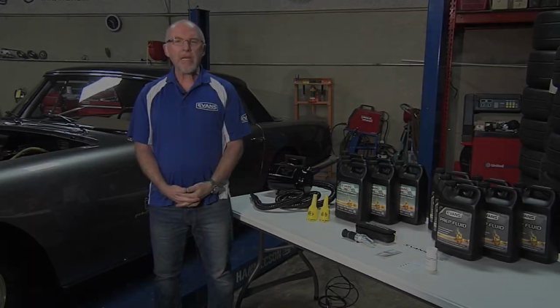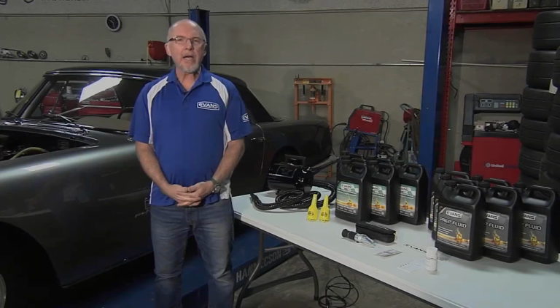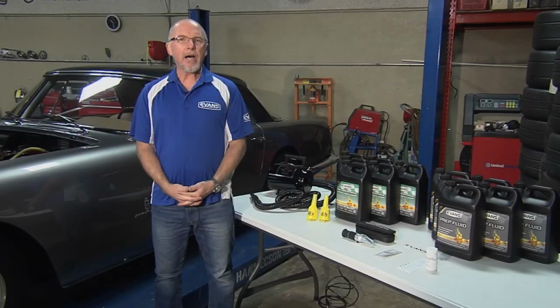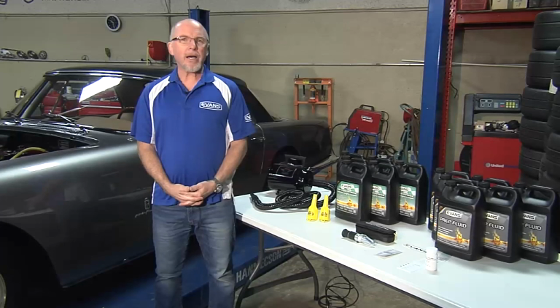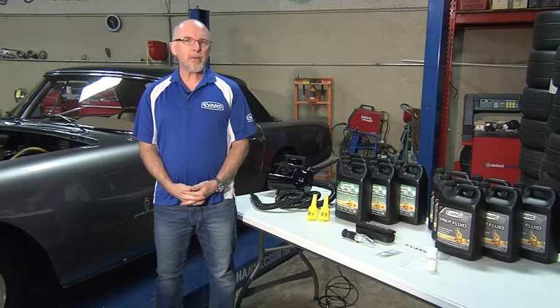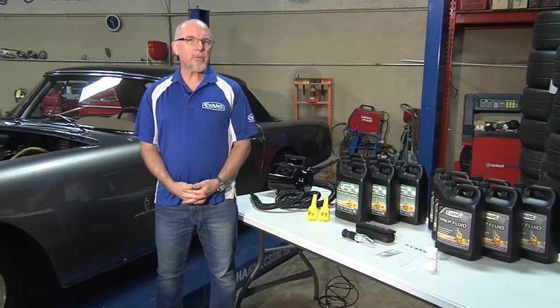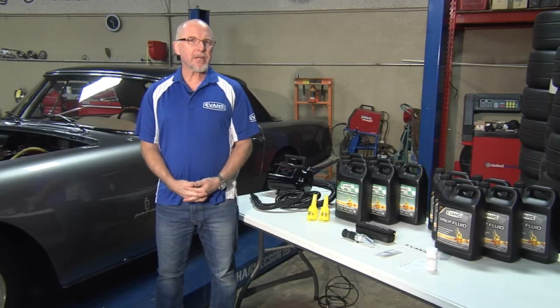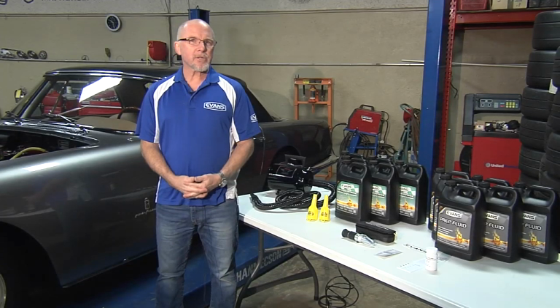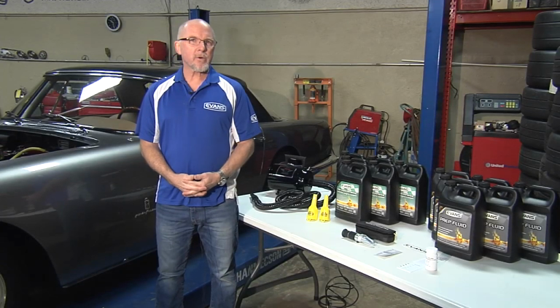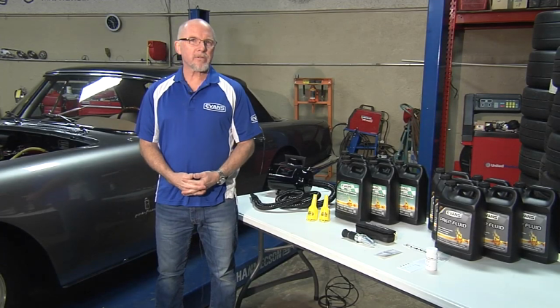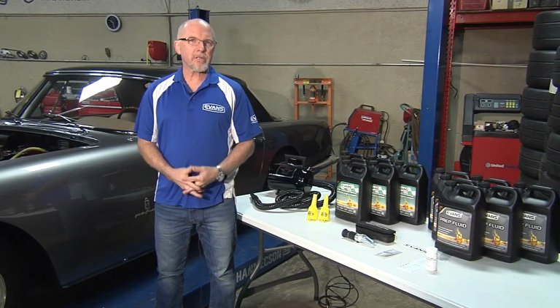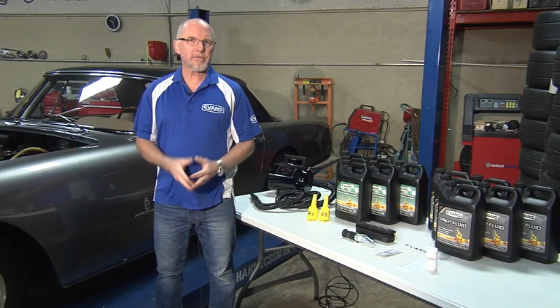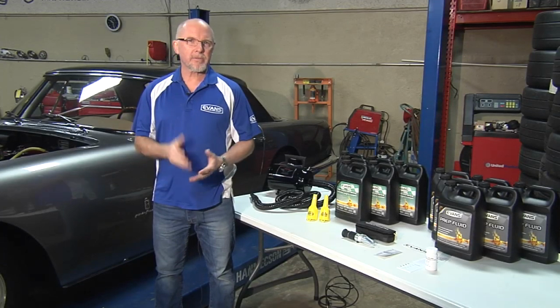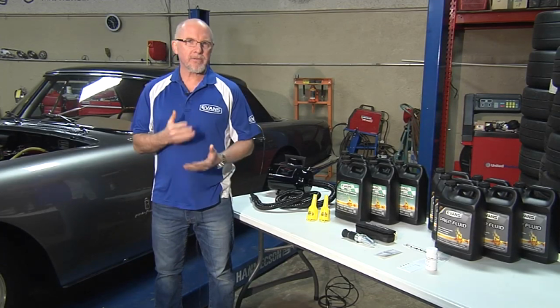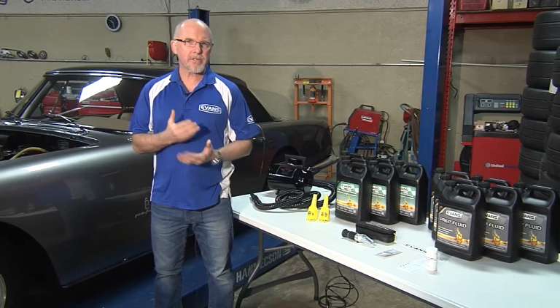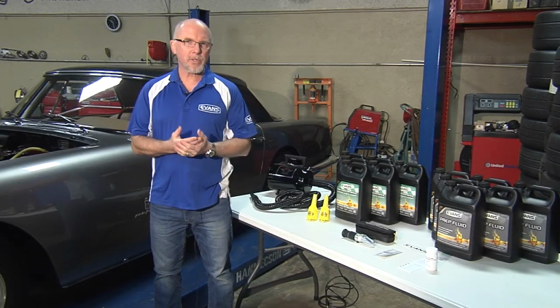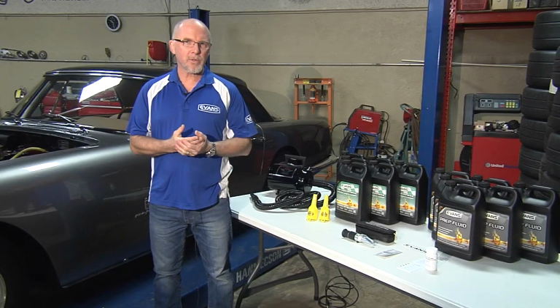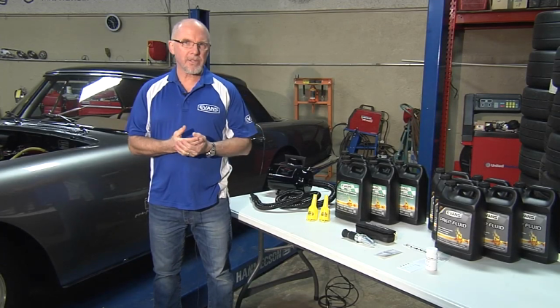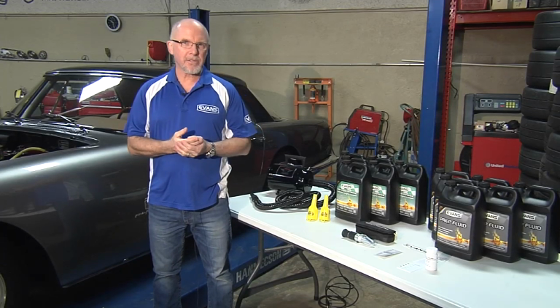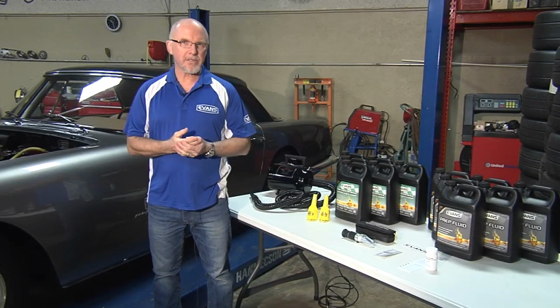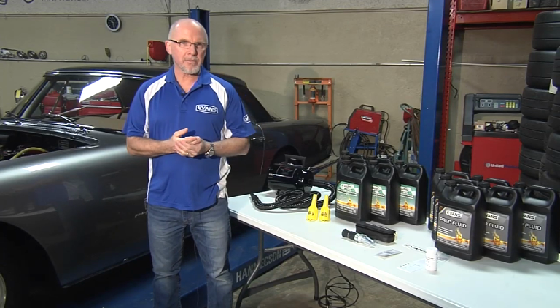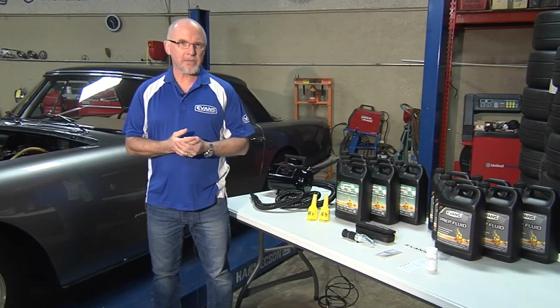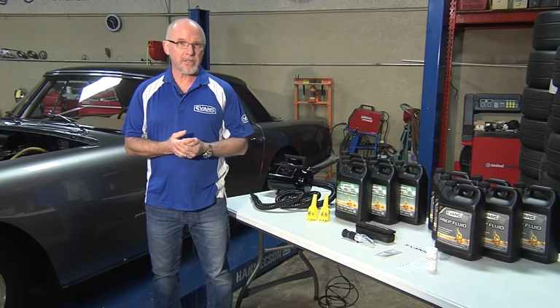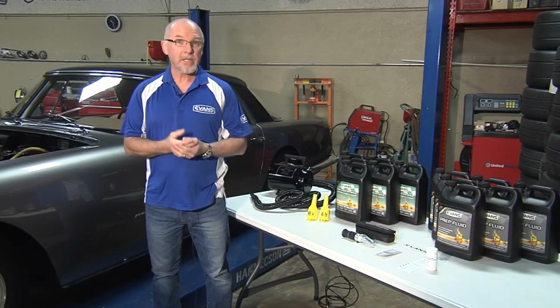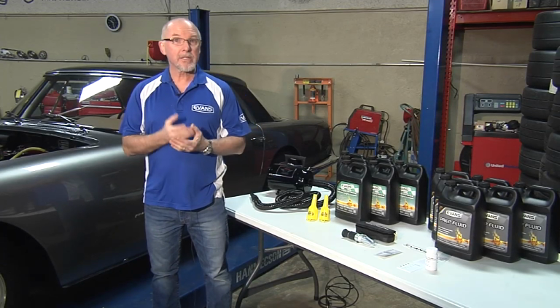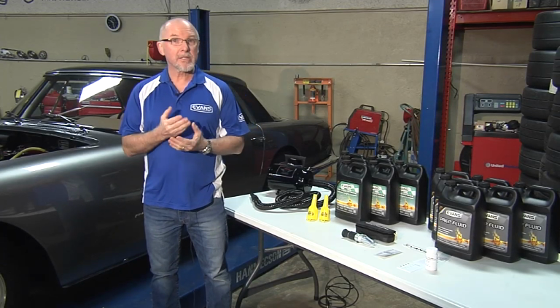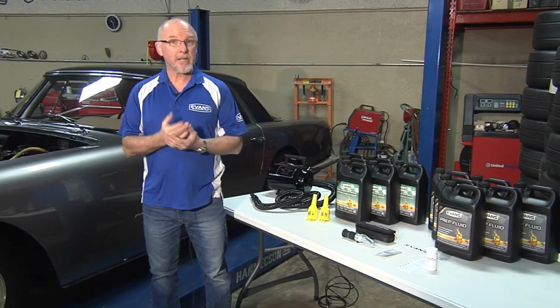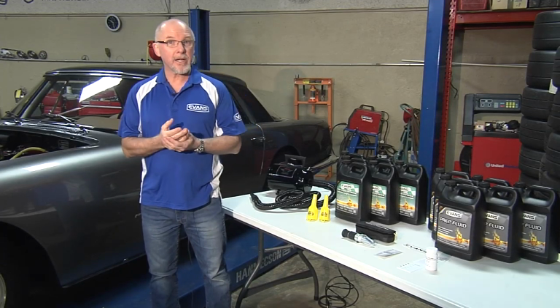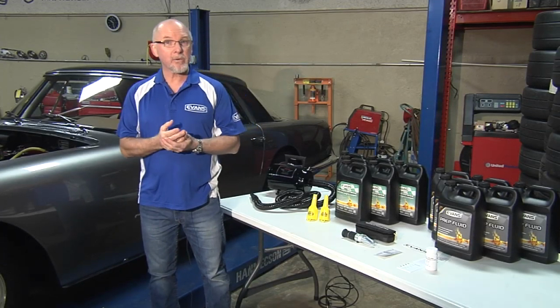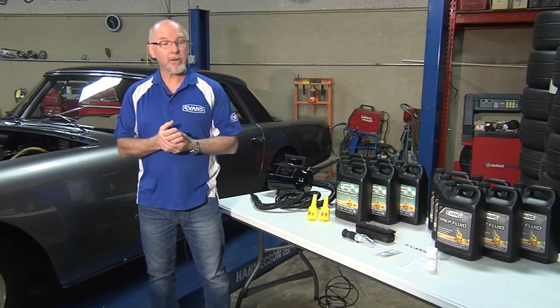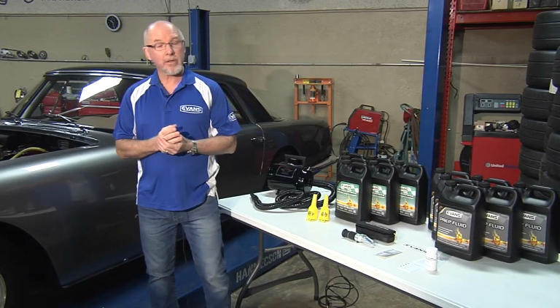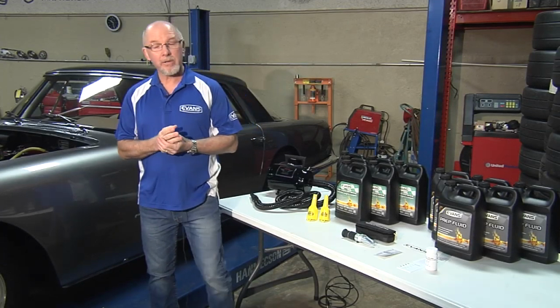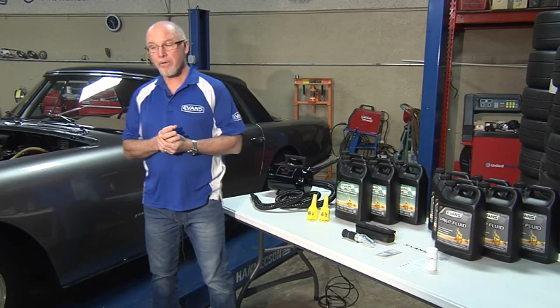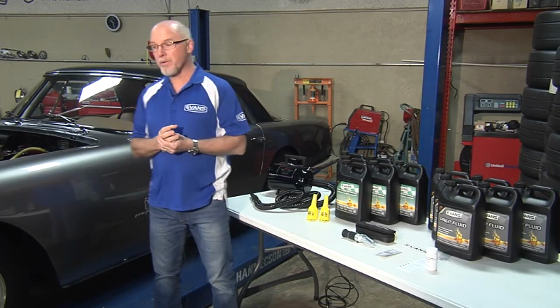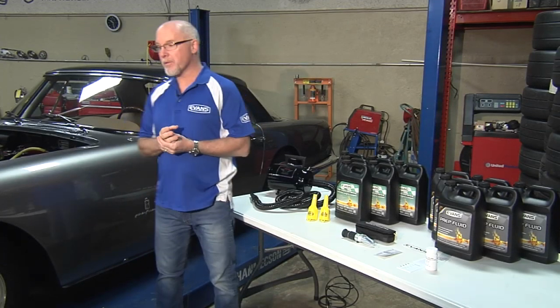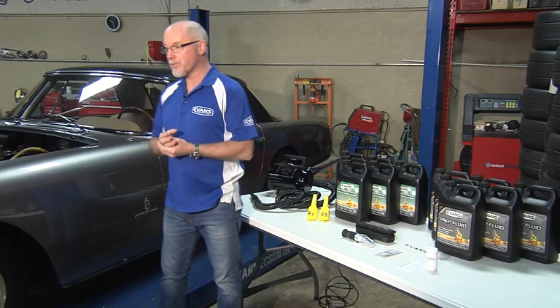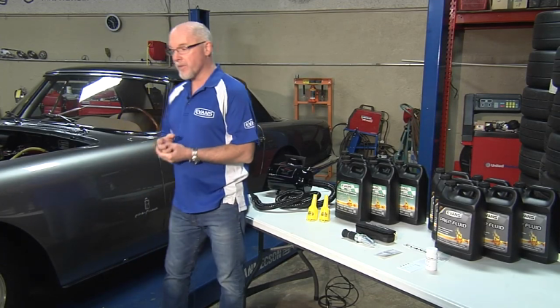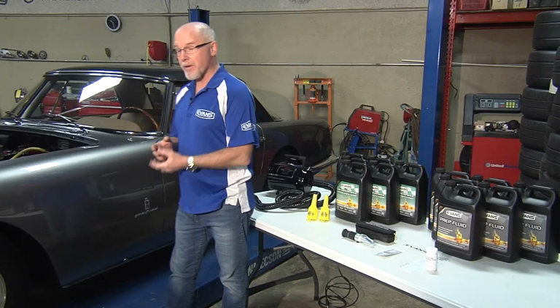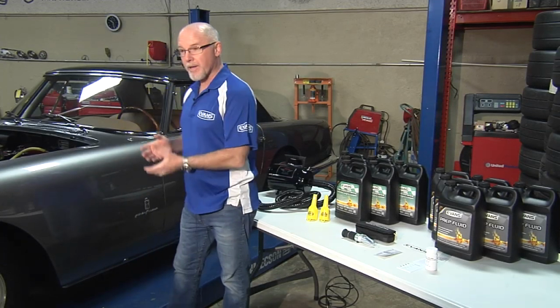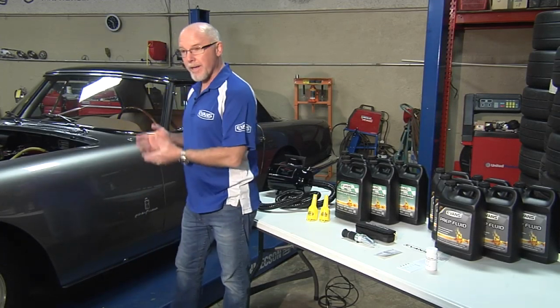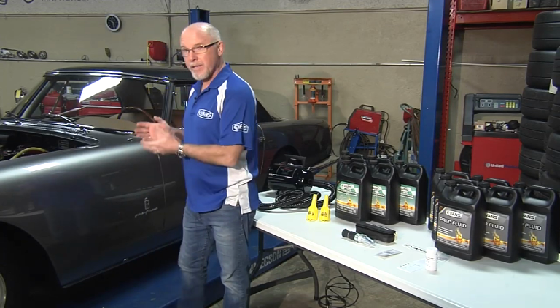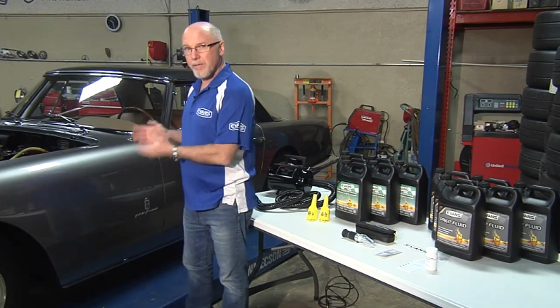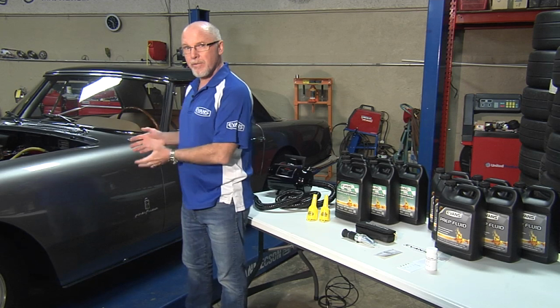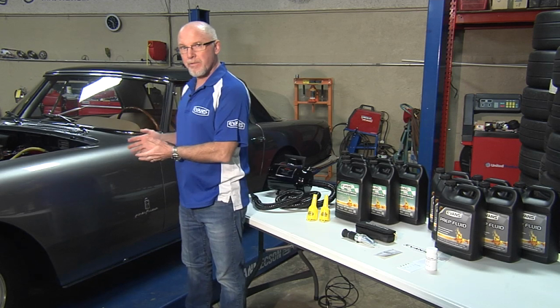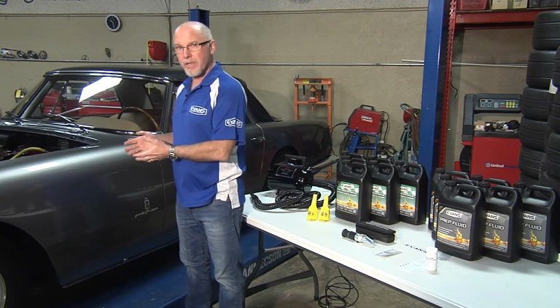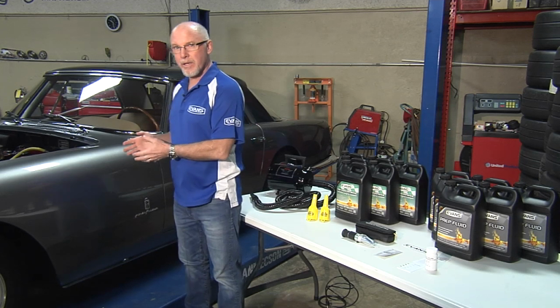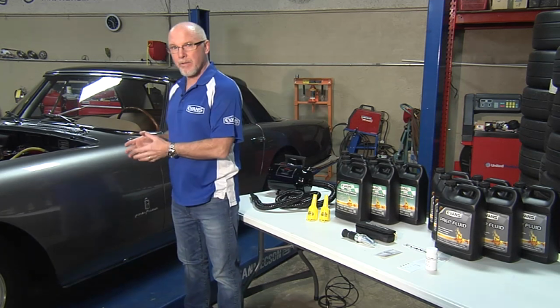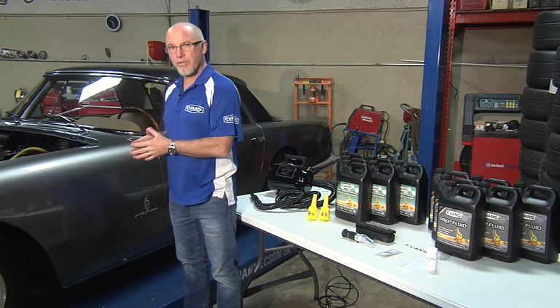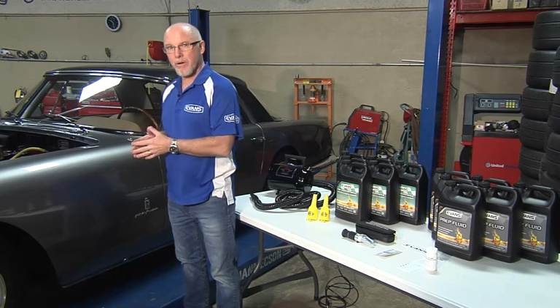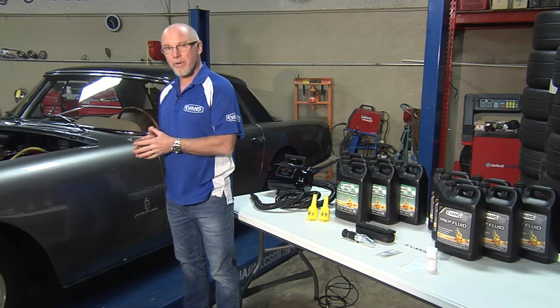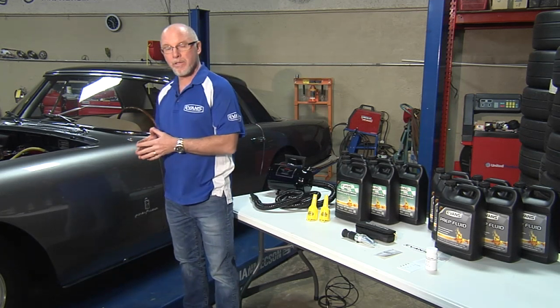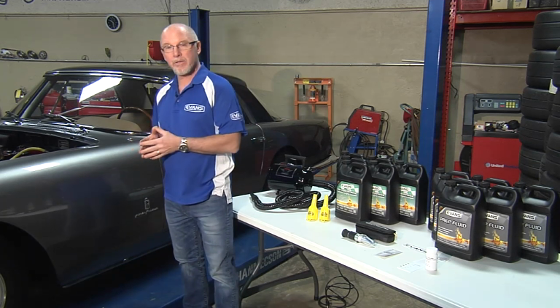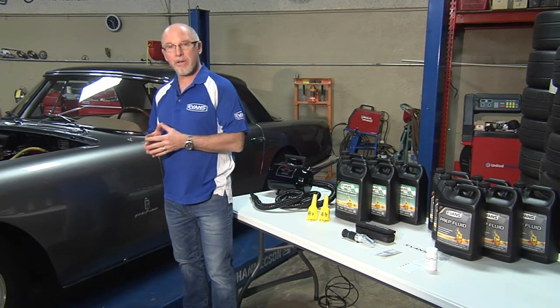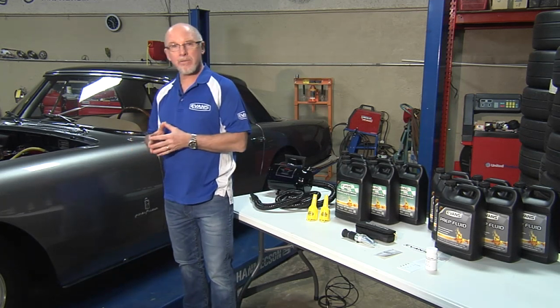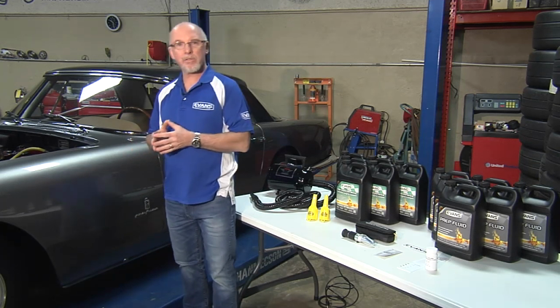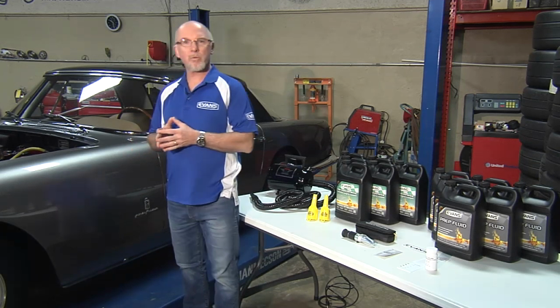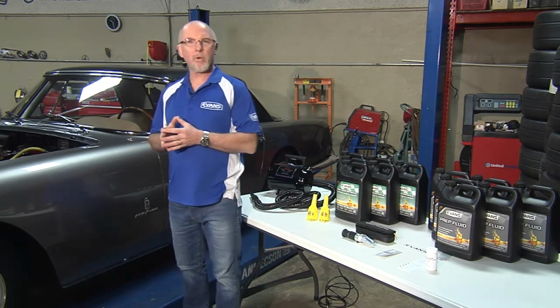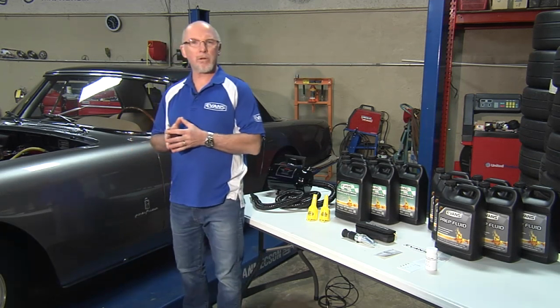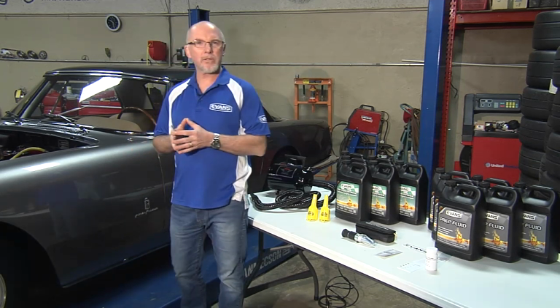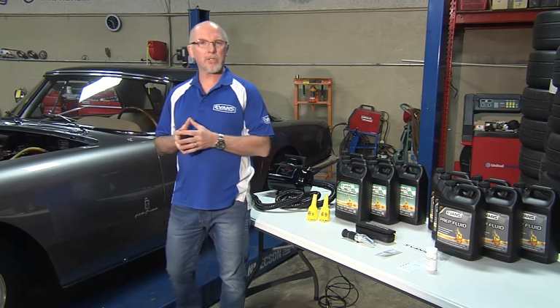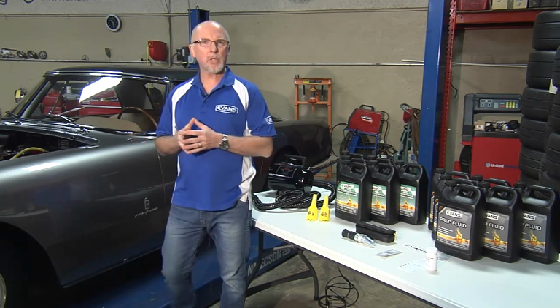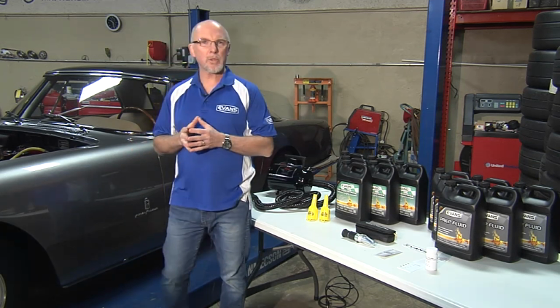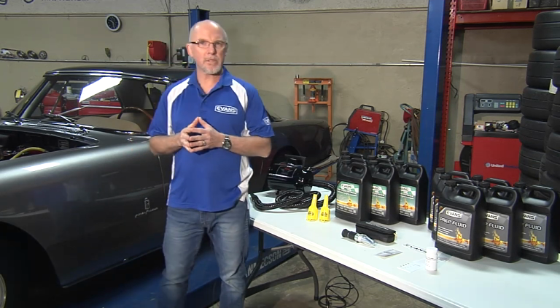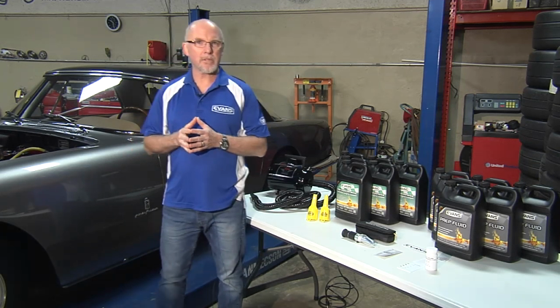Hi, I'm Mike Torville from Evans Cooling Systems. Today we're going to convert this rare 1959 Ferrari to Evans Waterless Coolant.